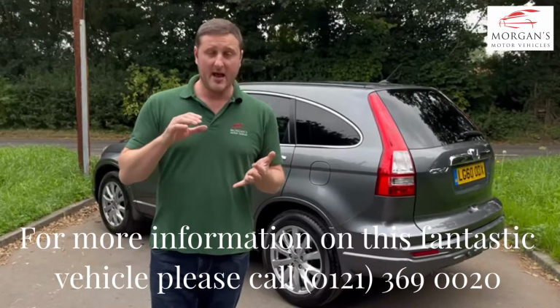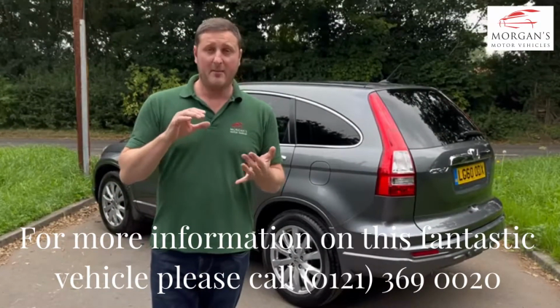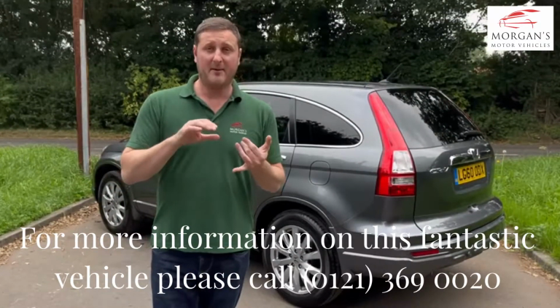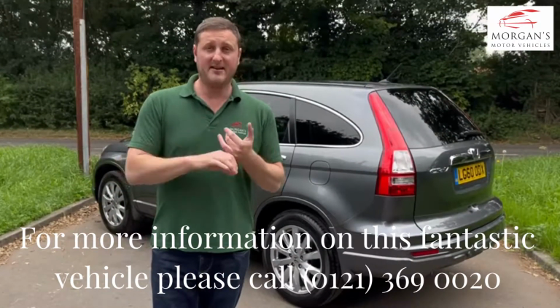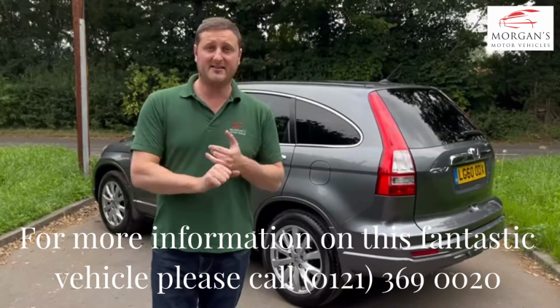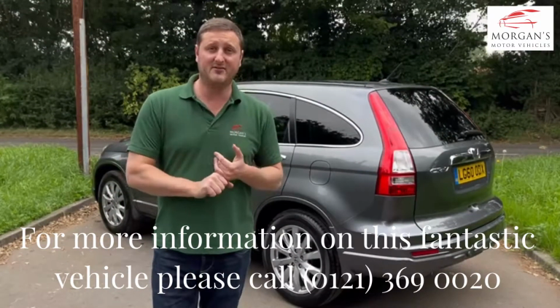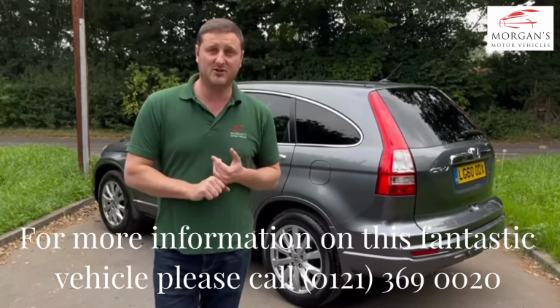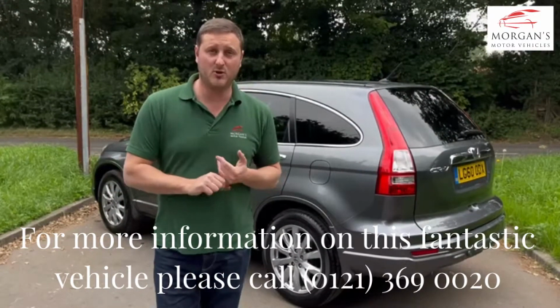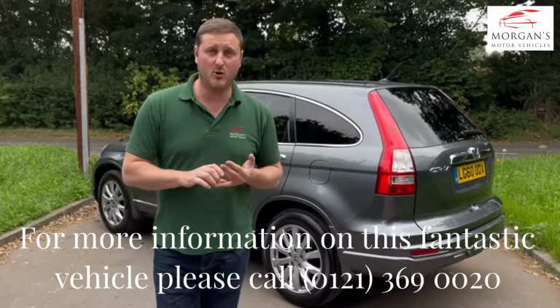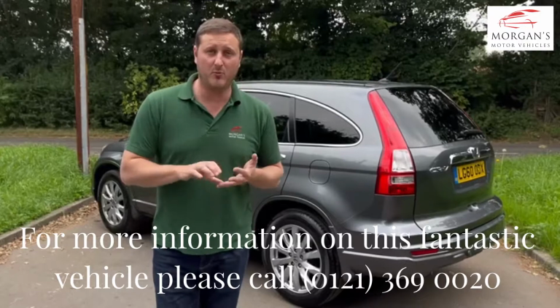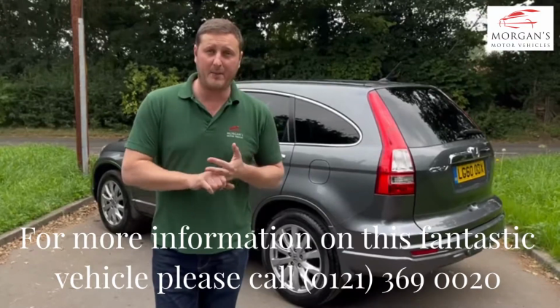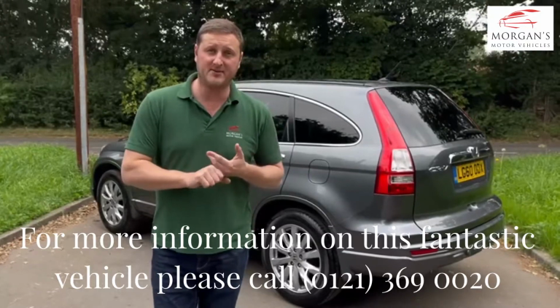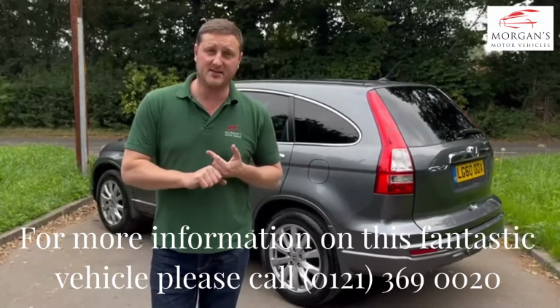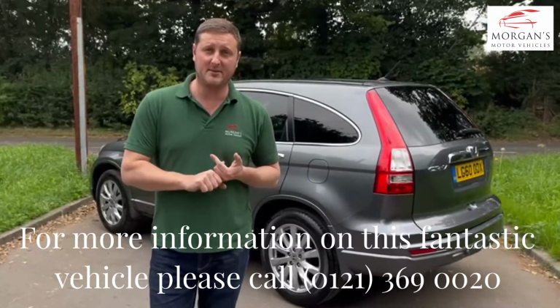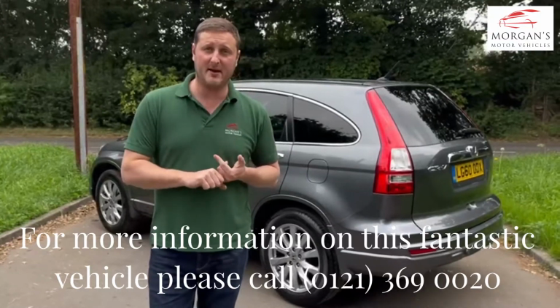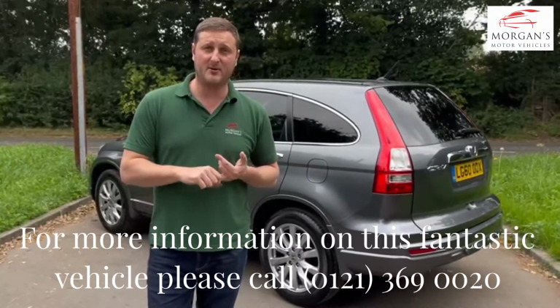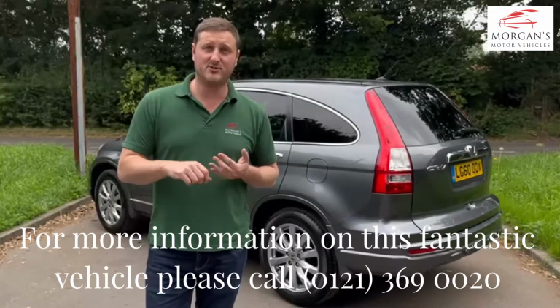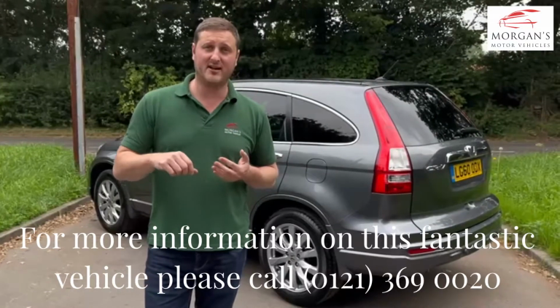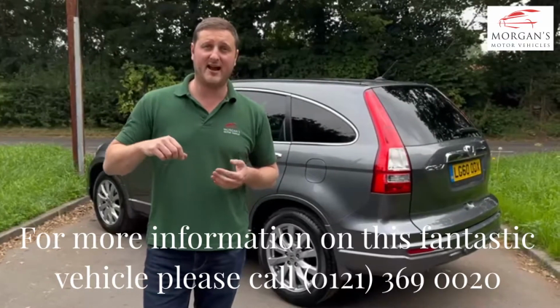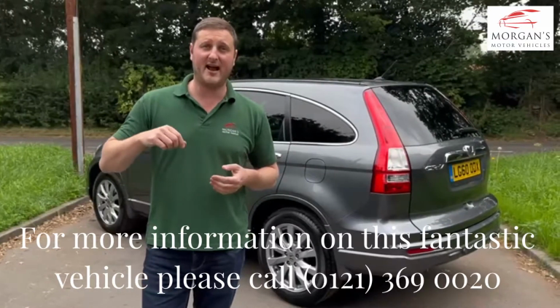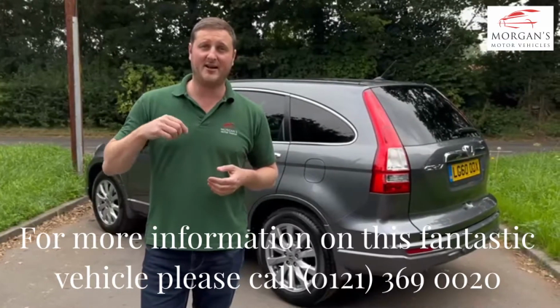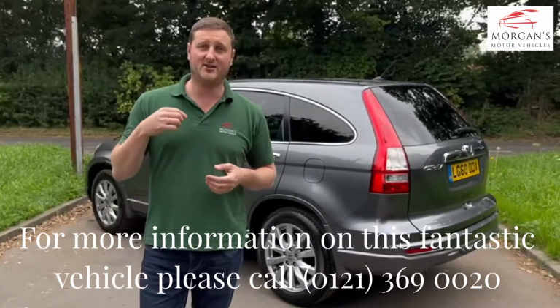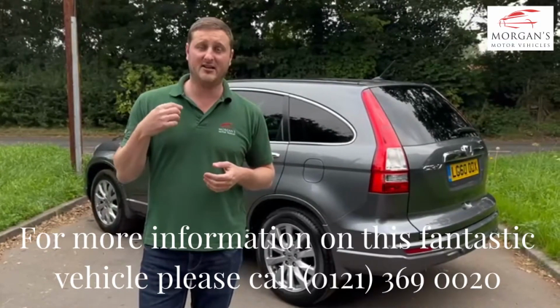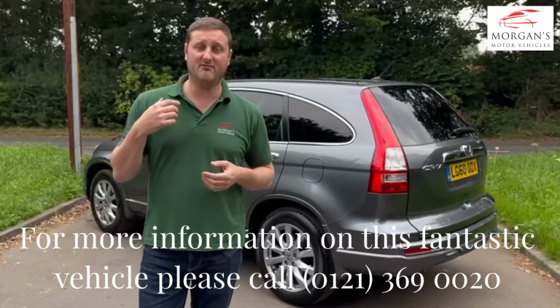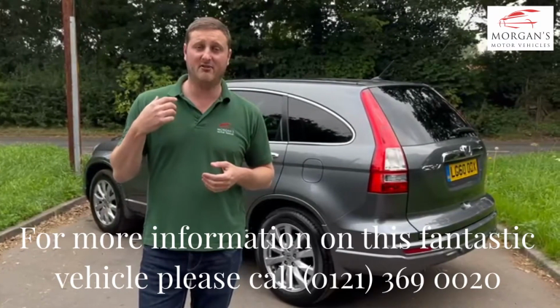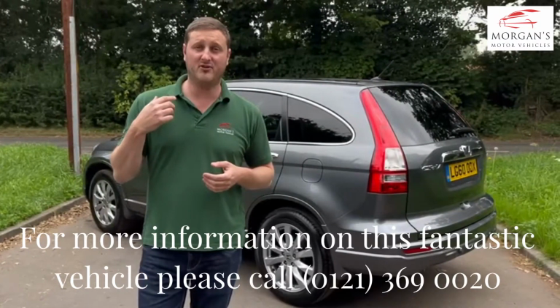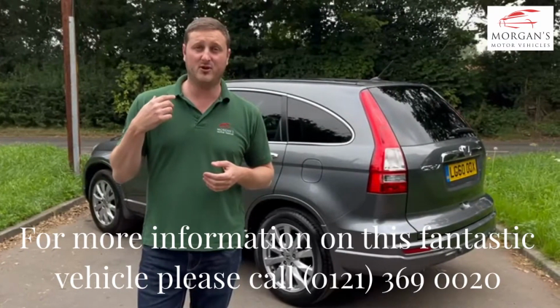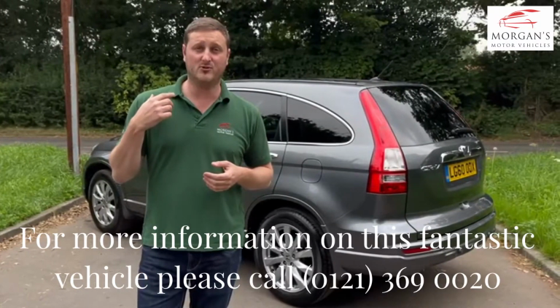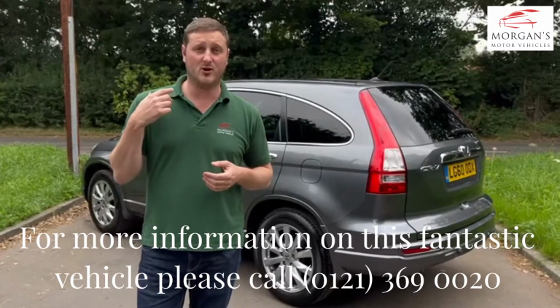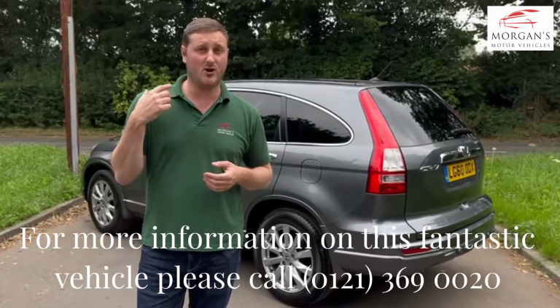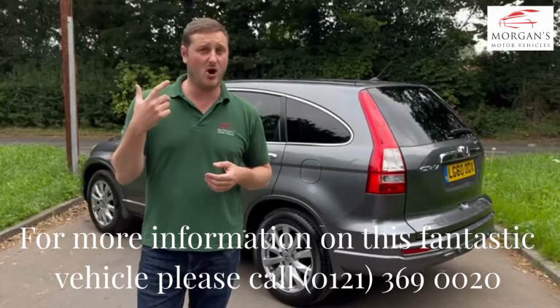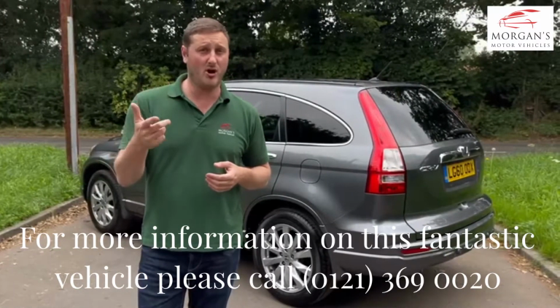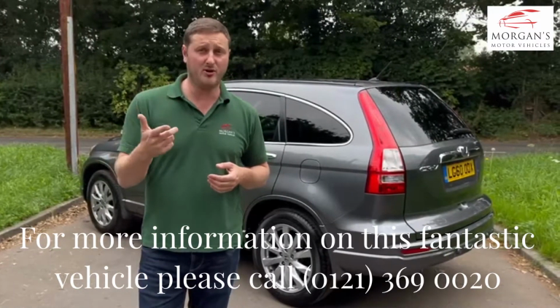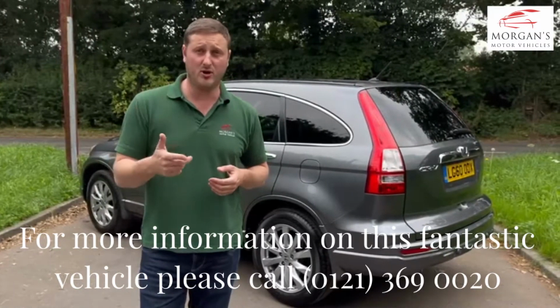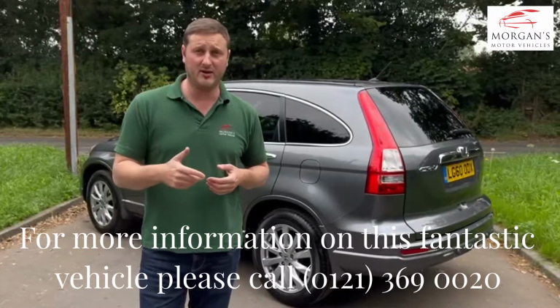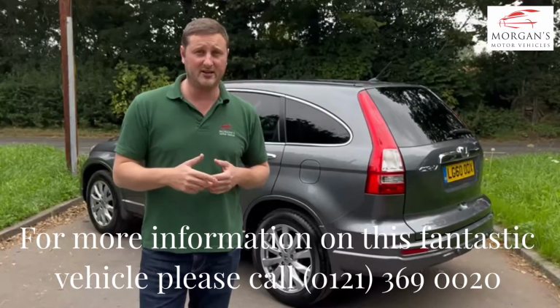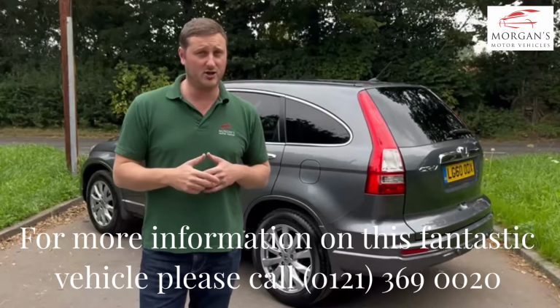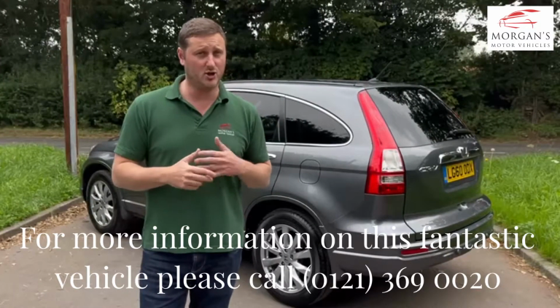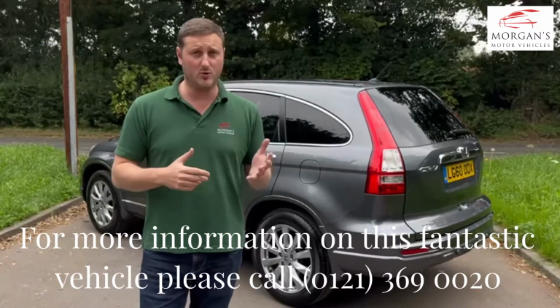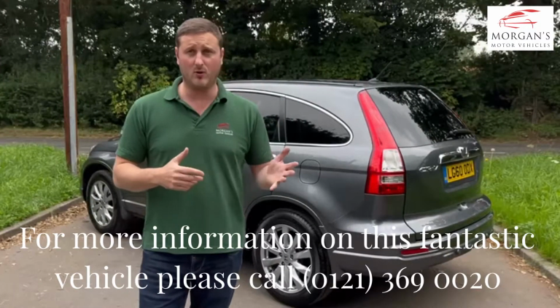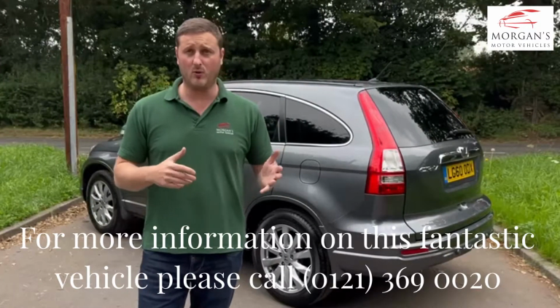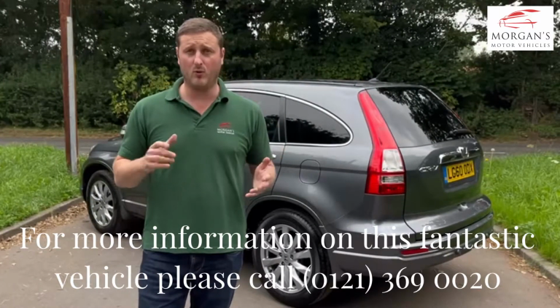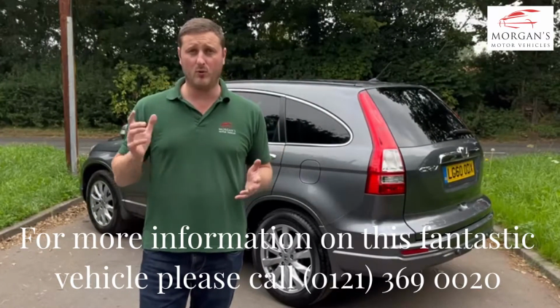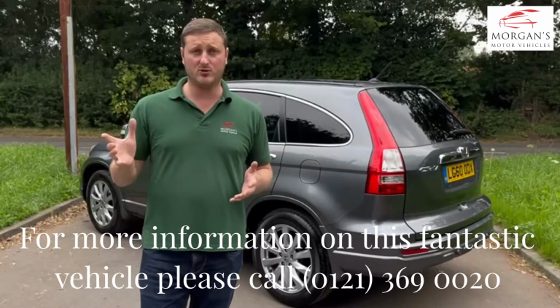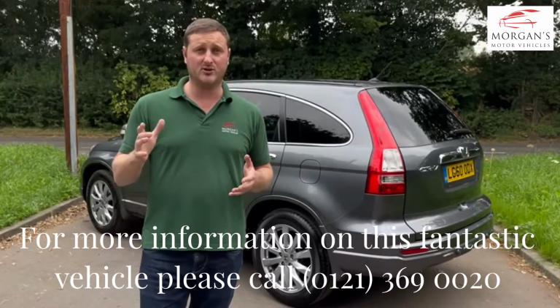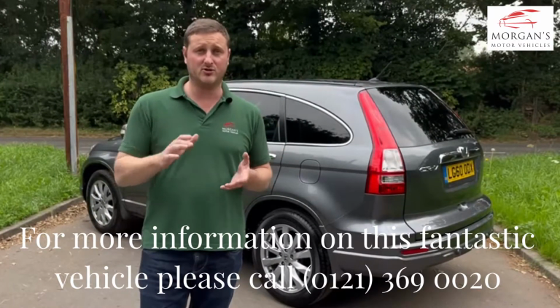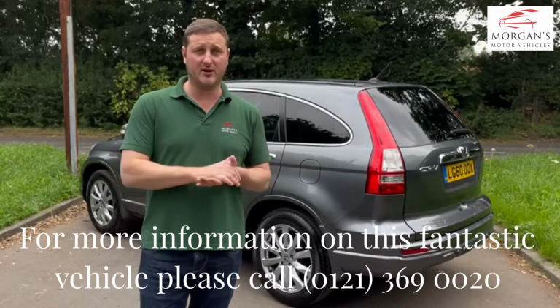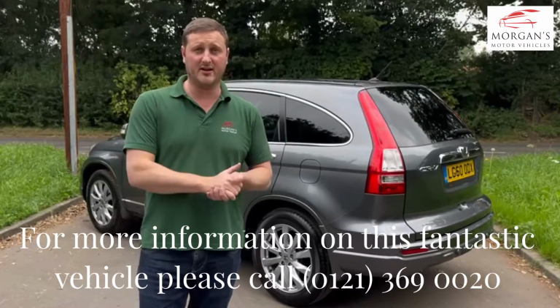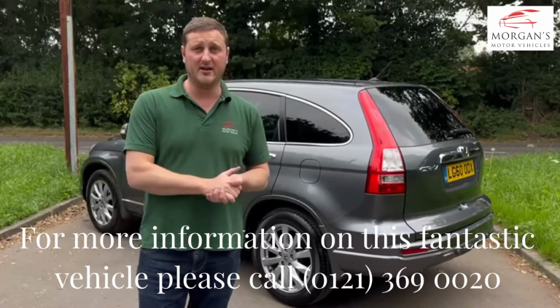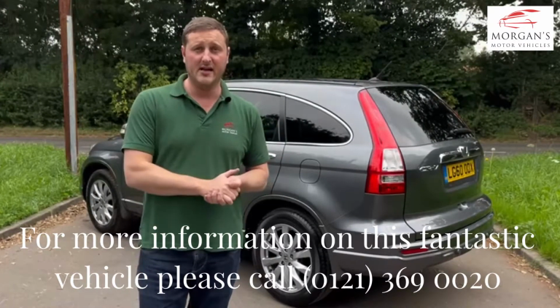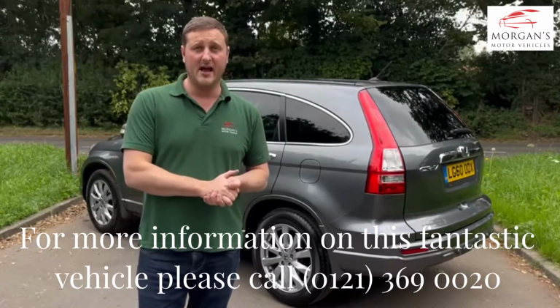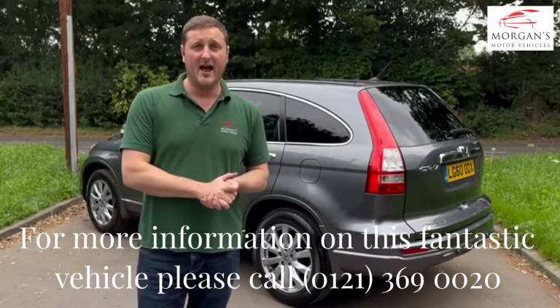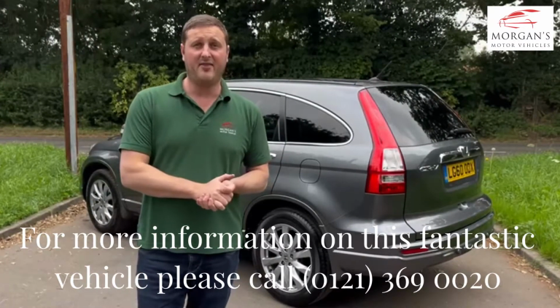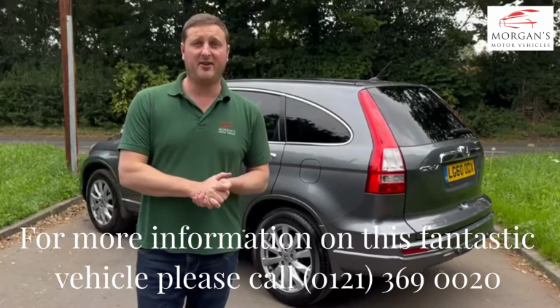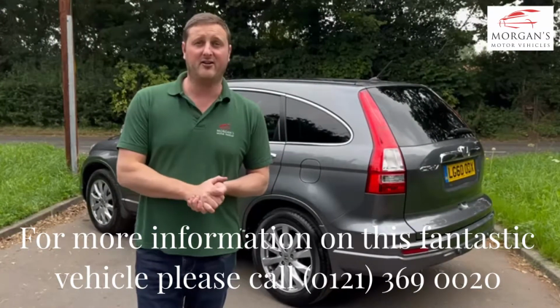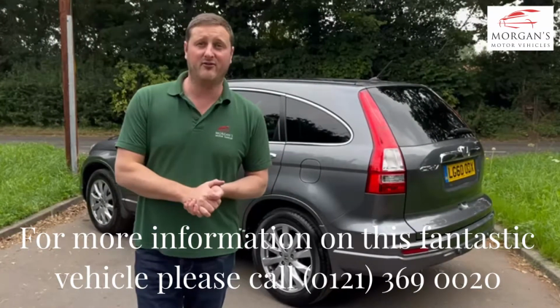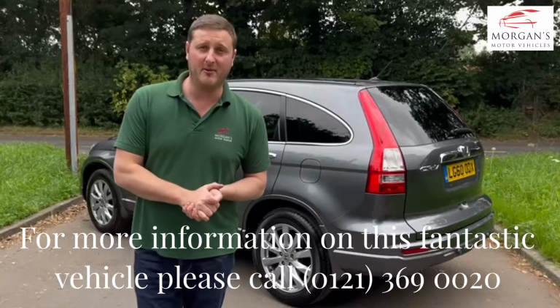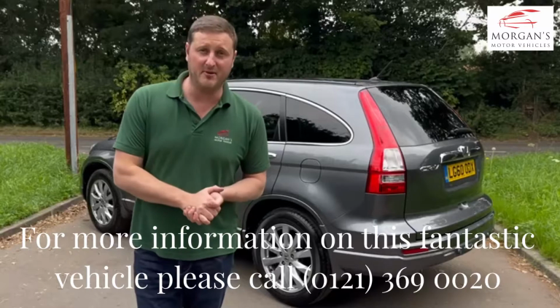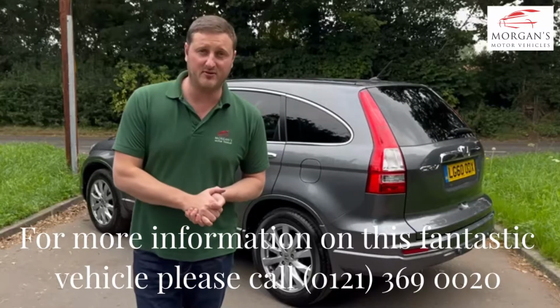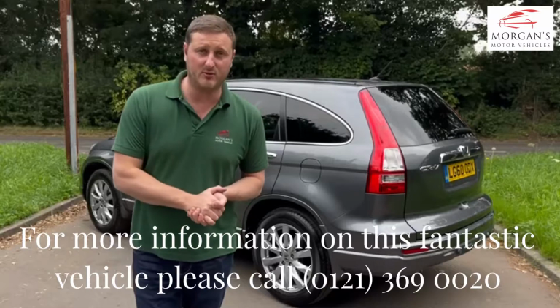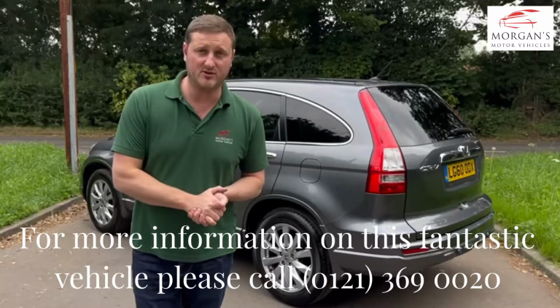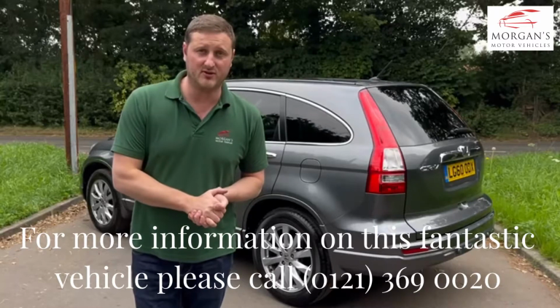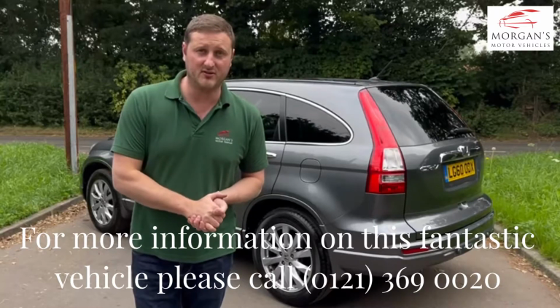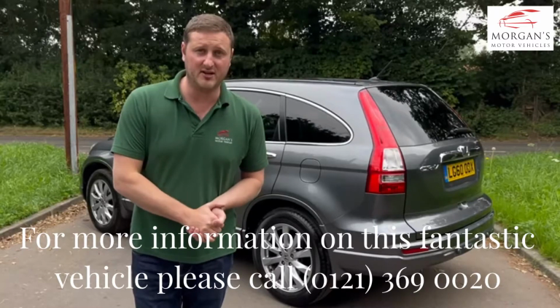Please give us a call, pop us an email, check out our dealer reviews online on either Google or Autotrader, and thank you very much for watching this video.